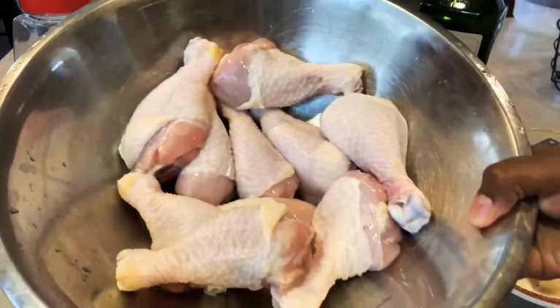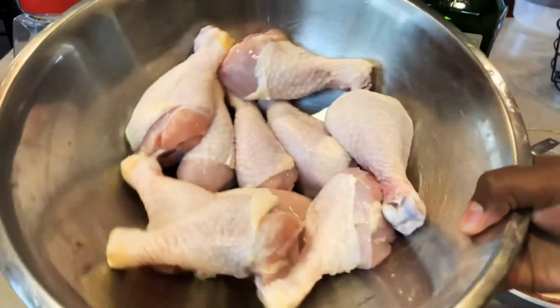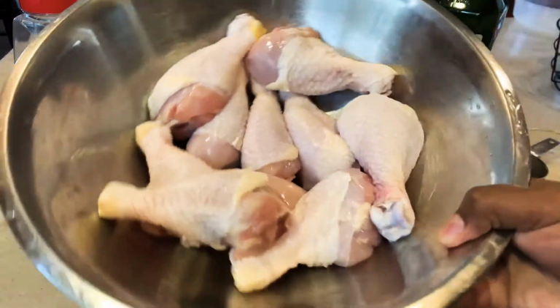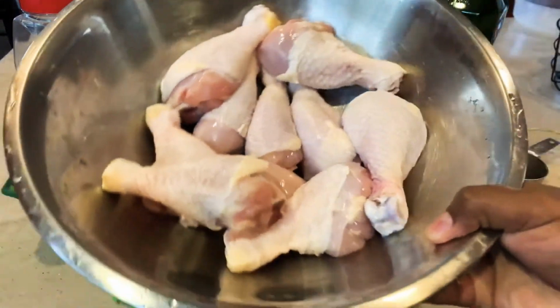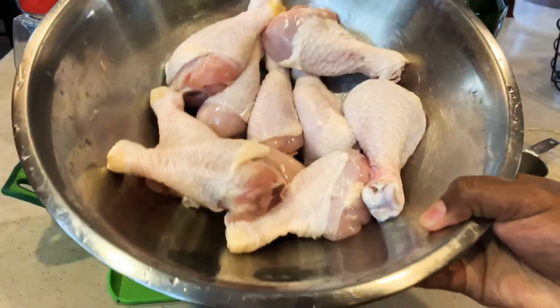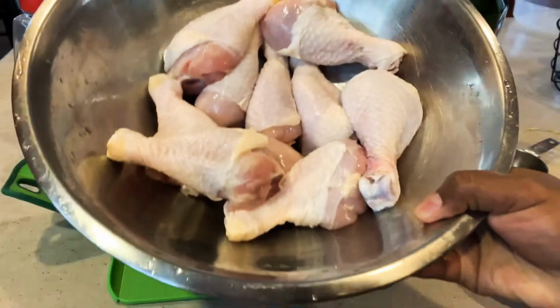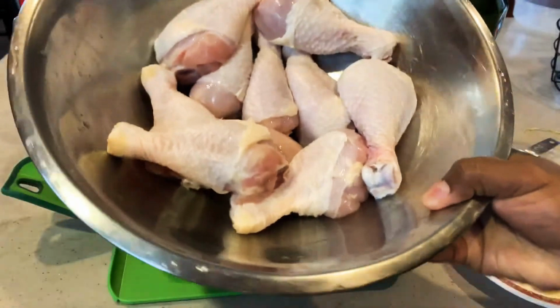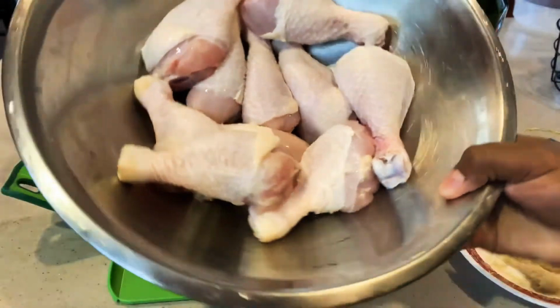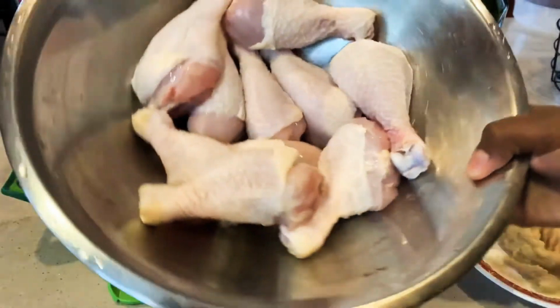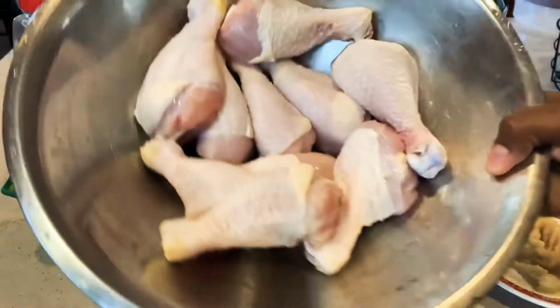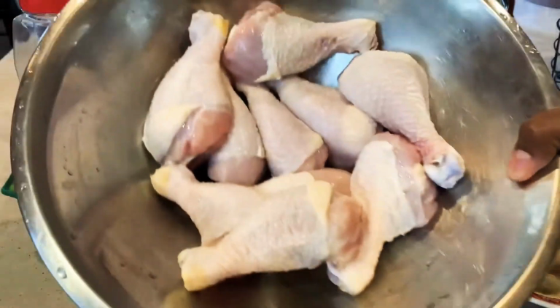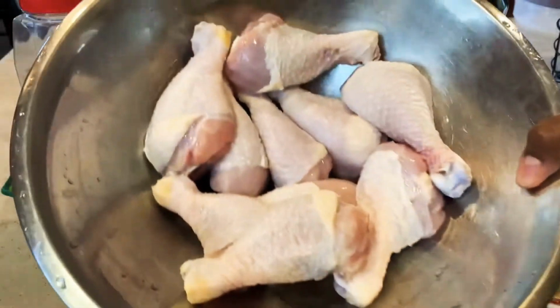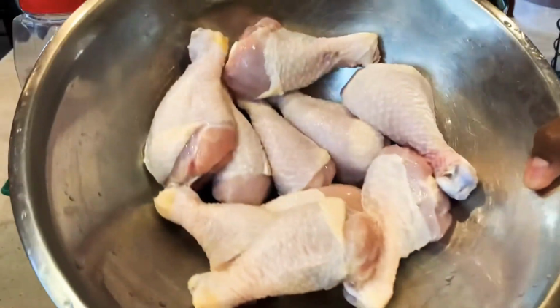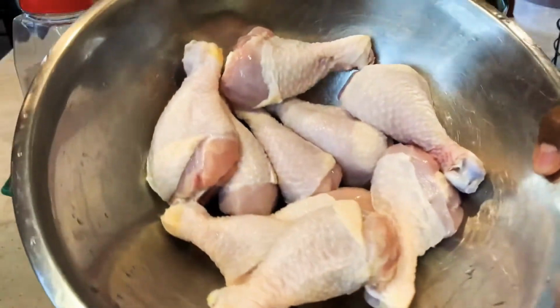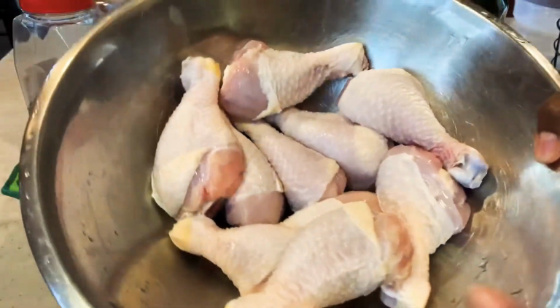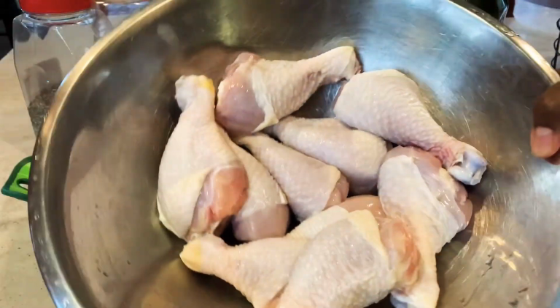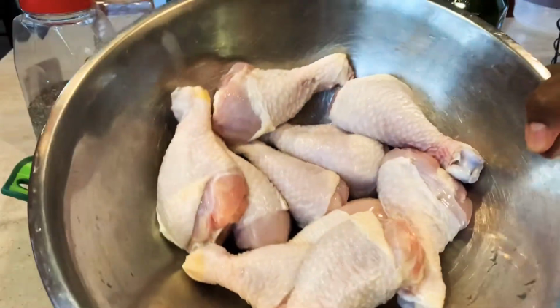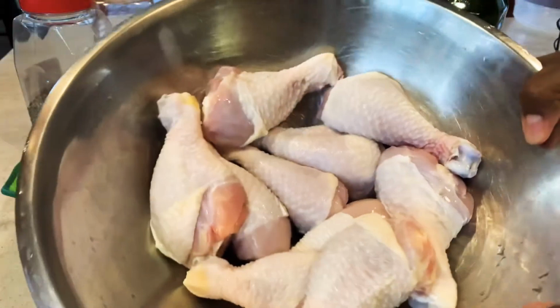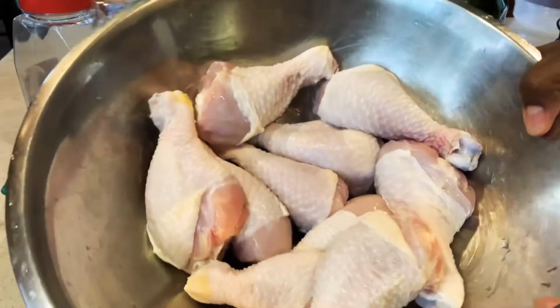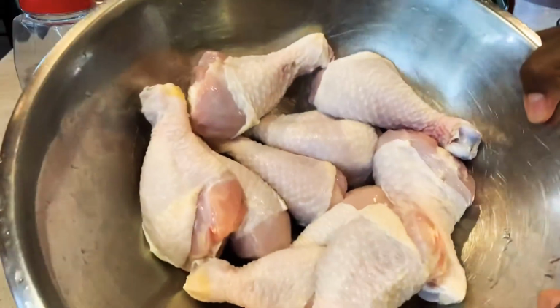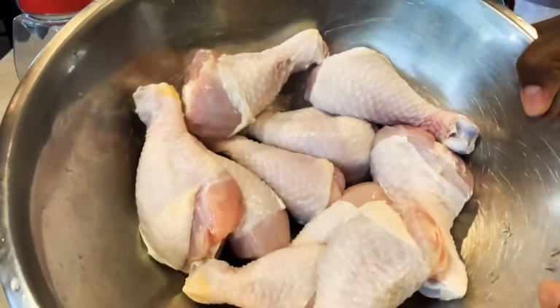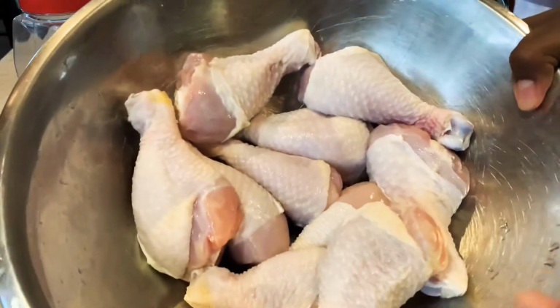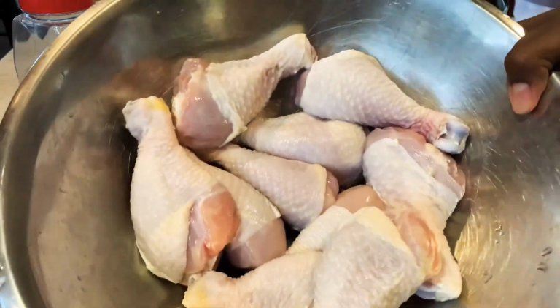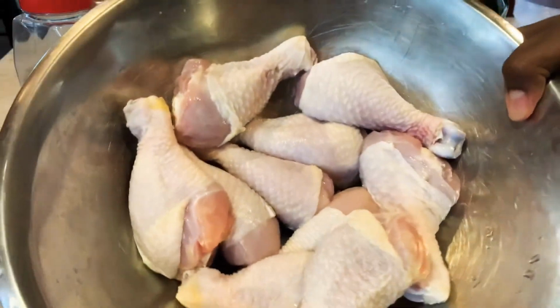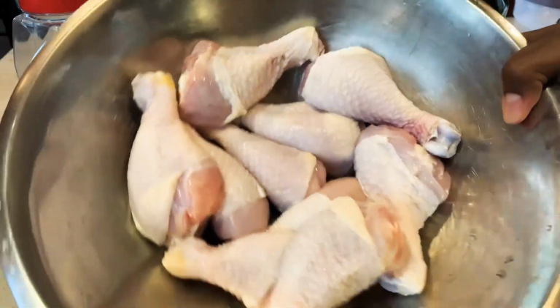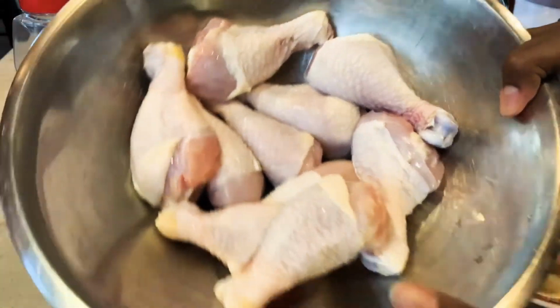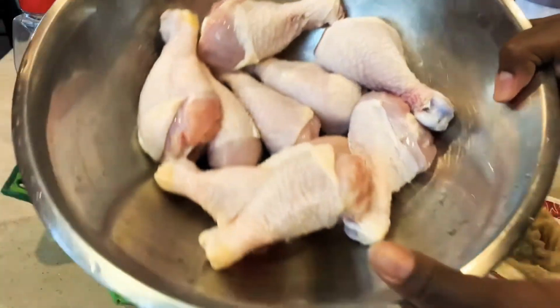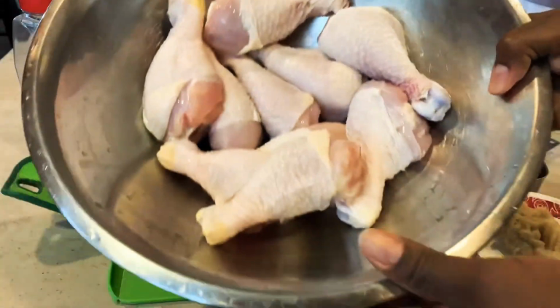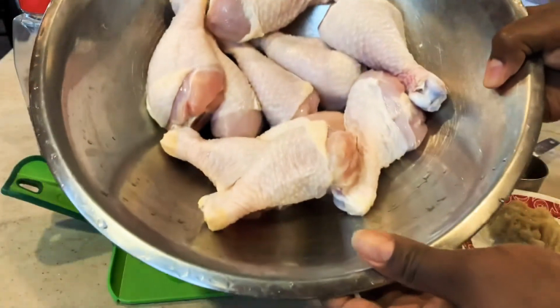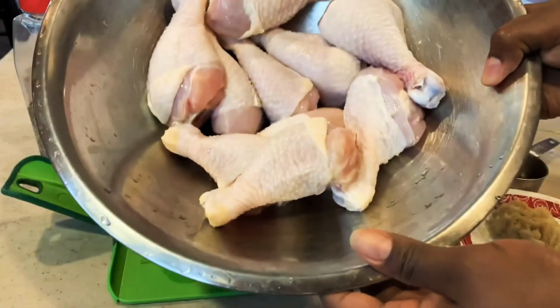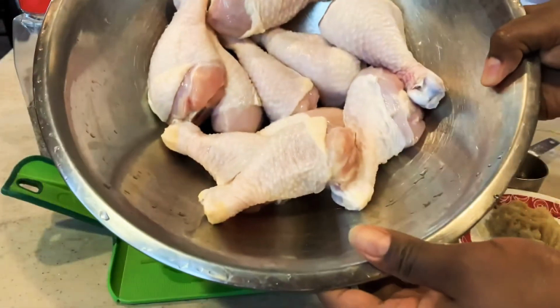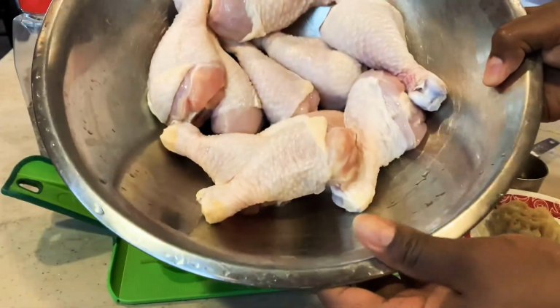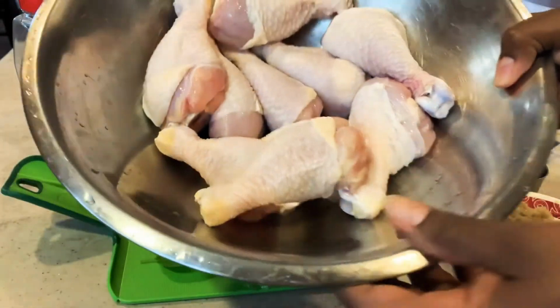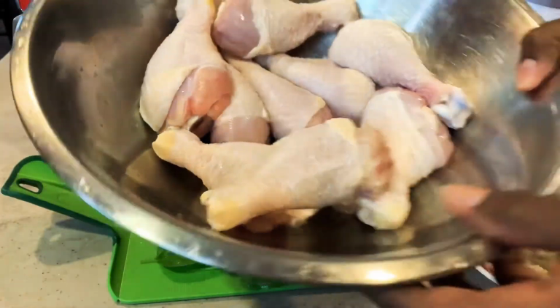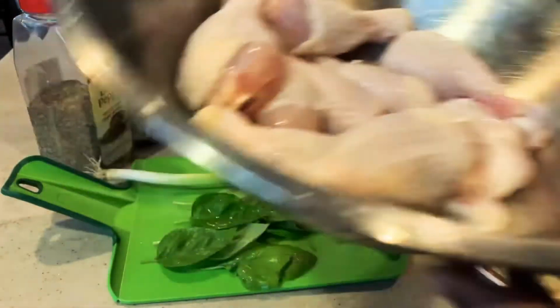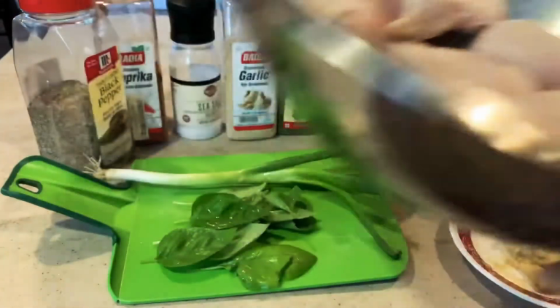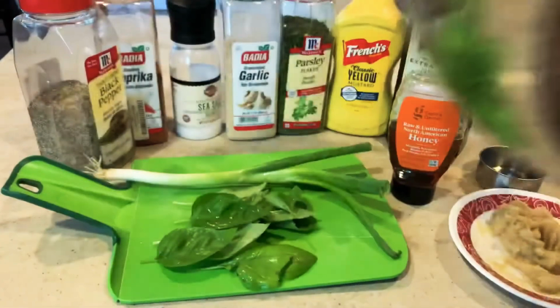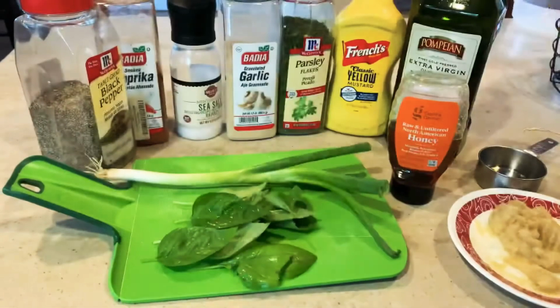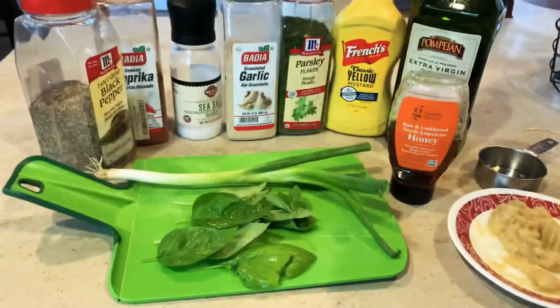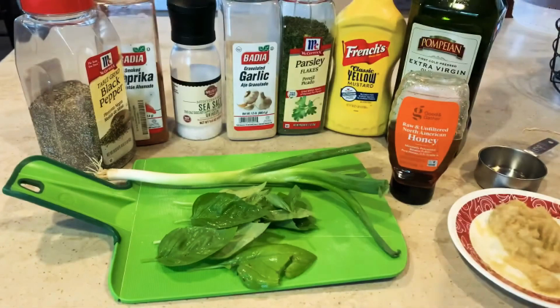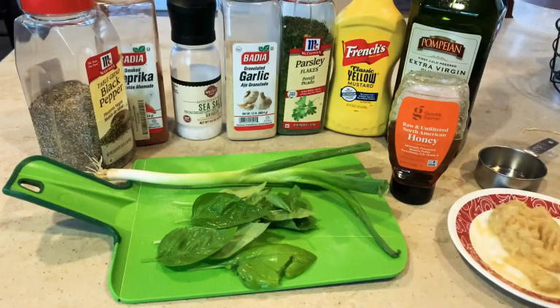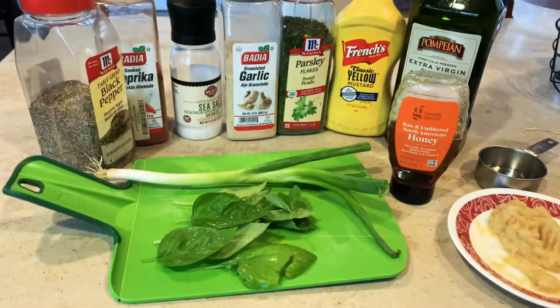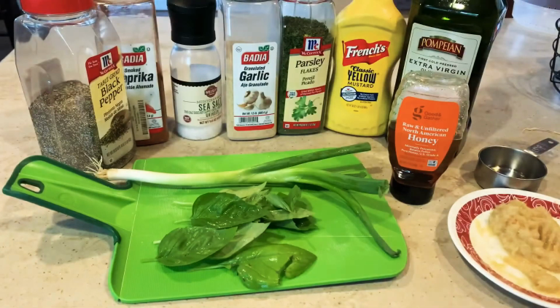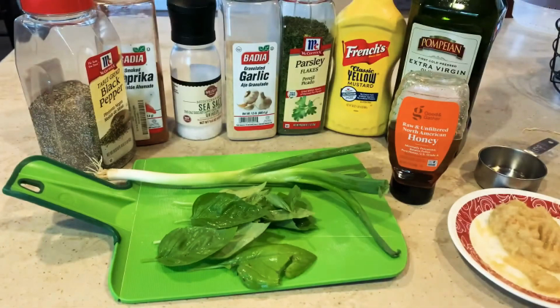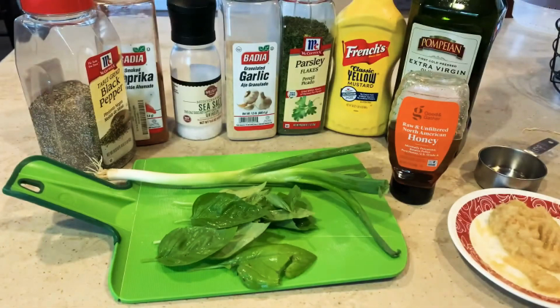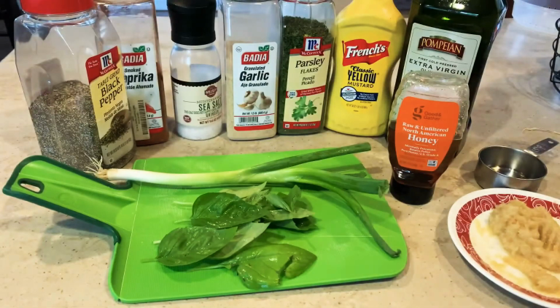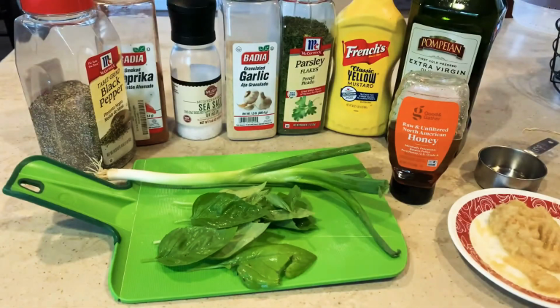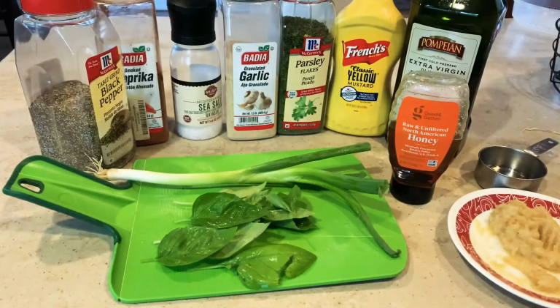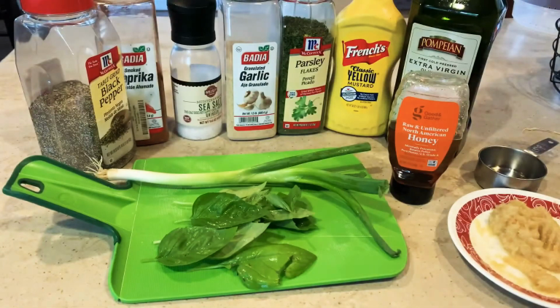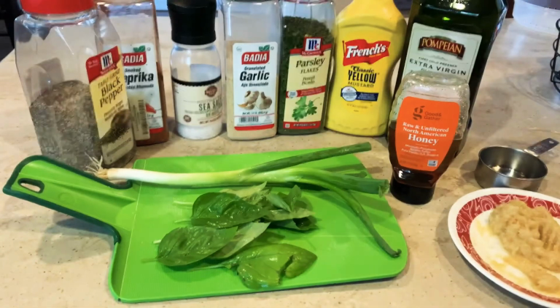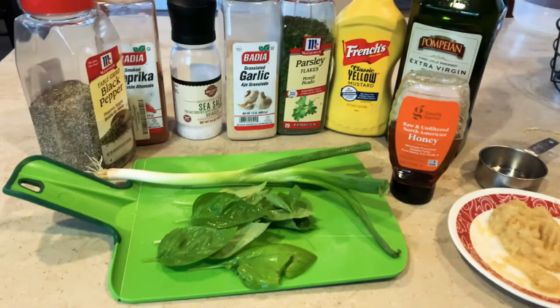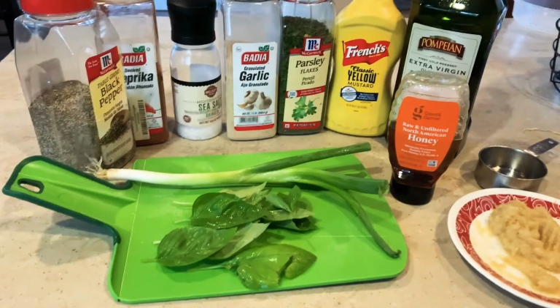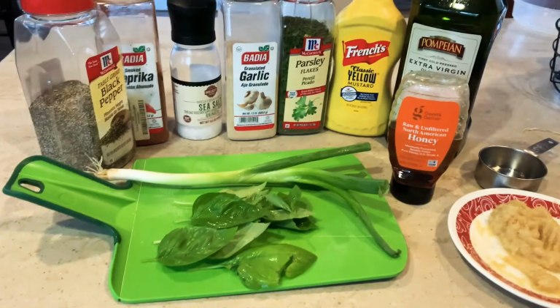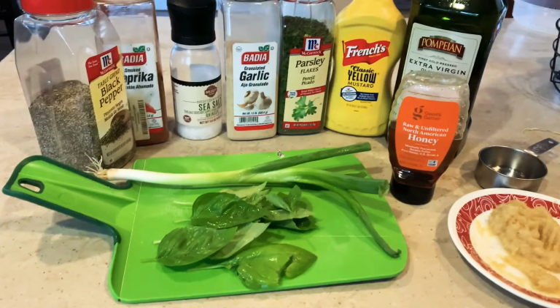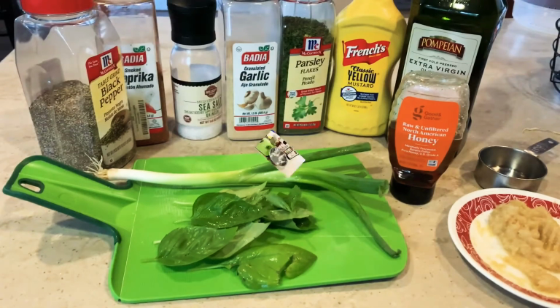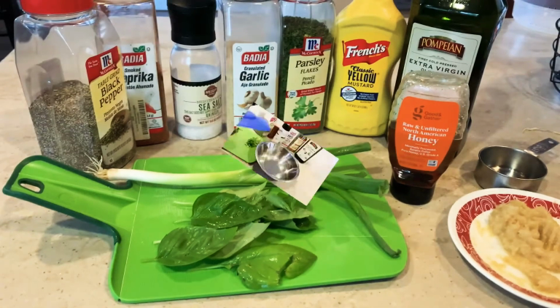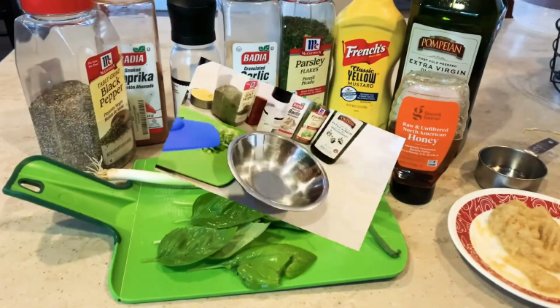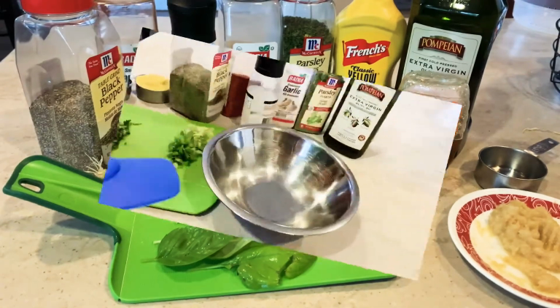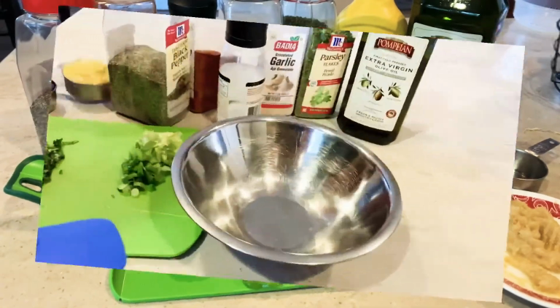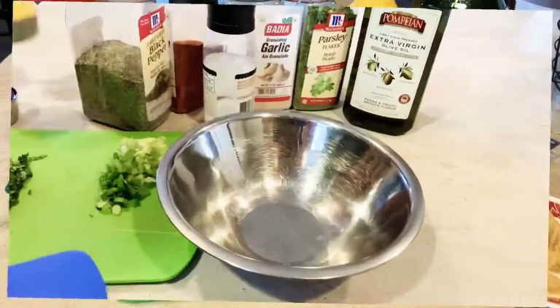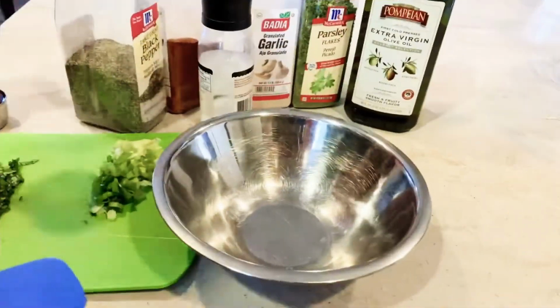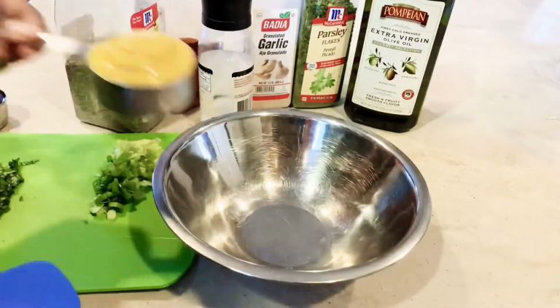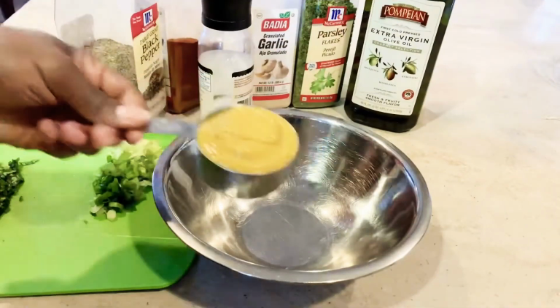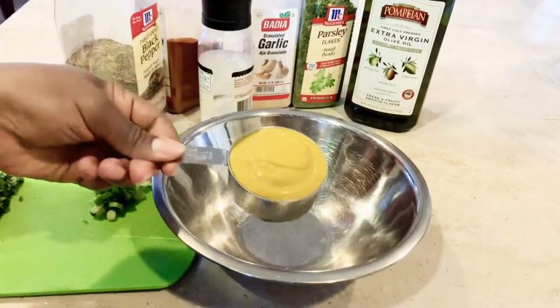some chicken. I'm using chicken drumsticks, but you can use any part of the chicken you want — thighs, breasts, wings. It's all up to you.